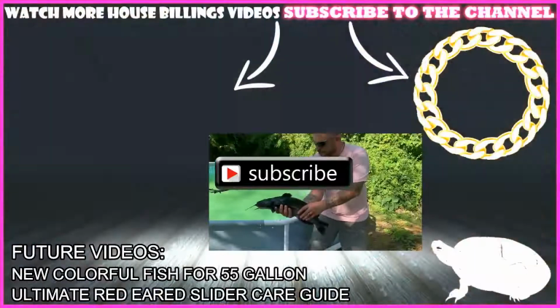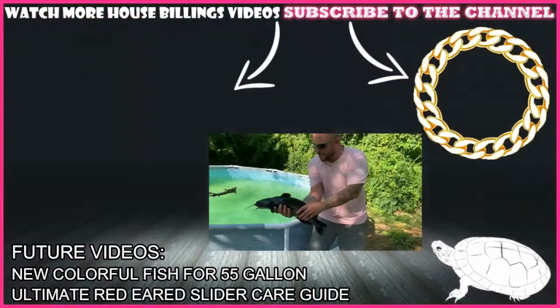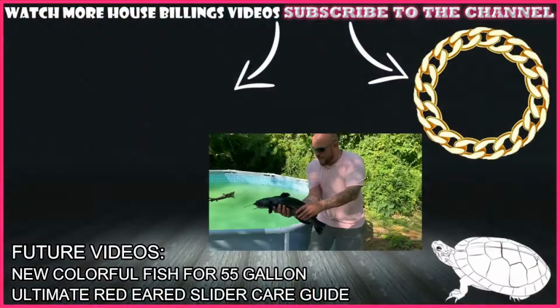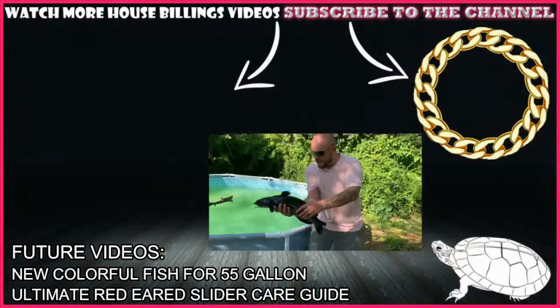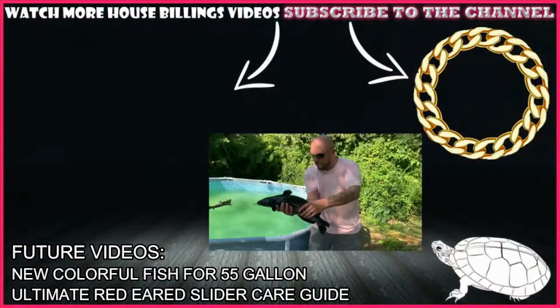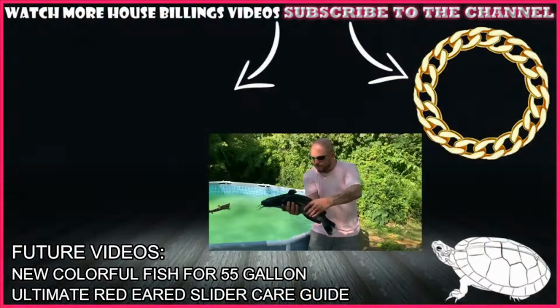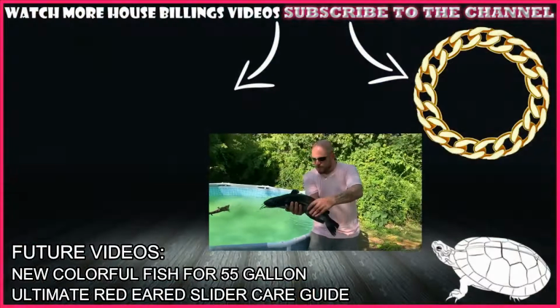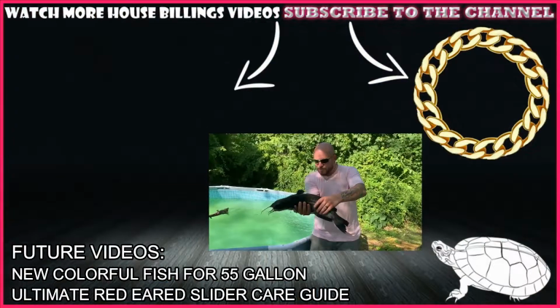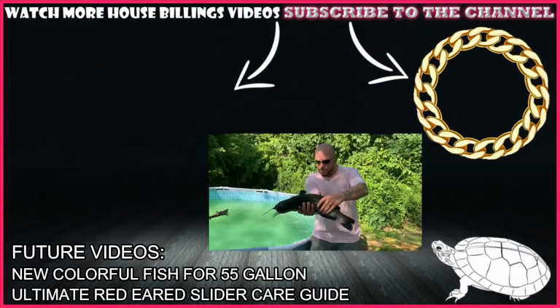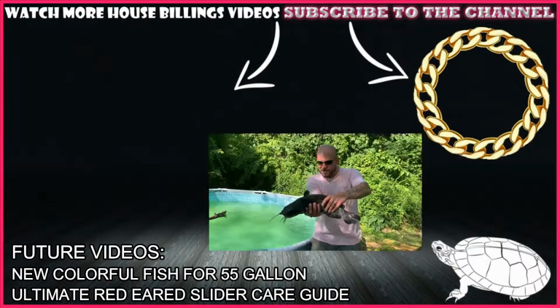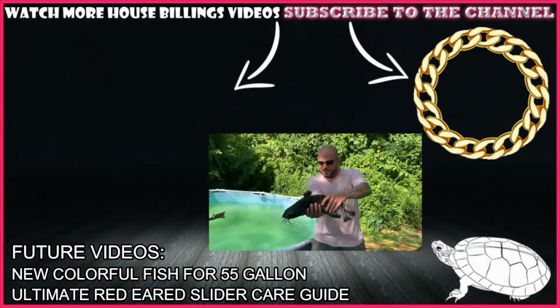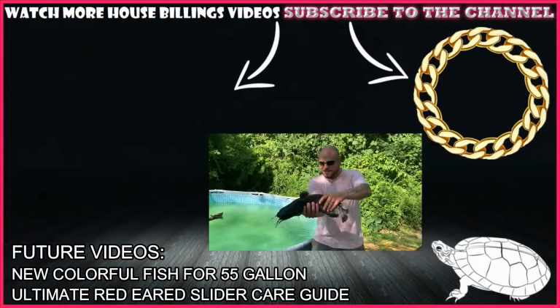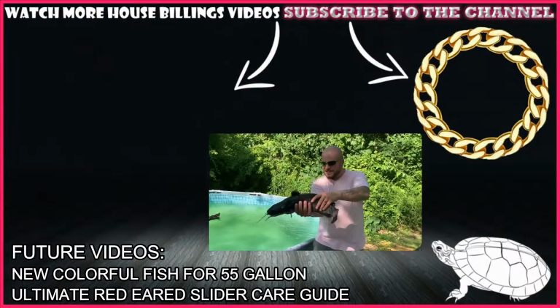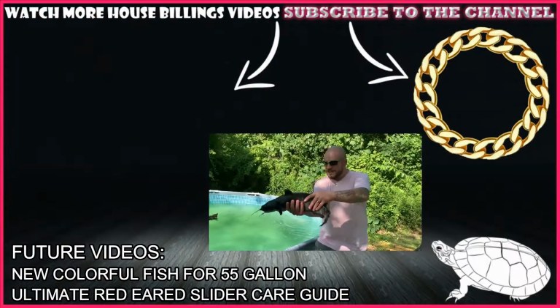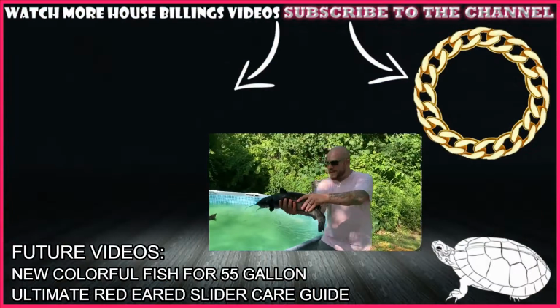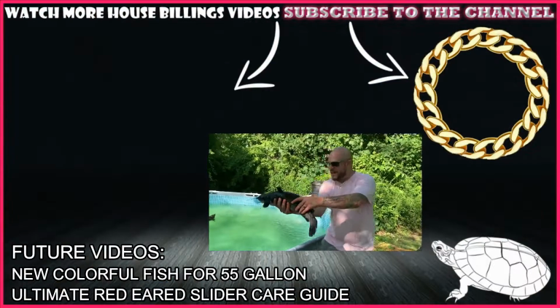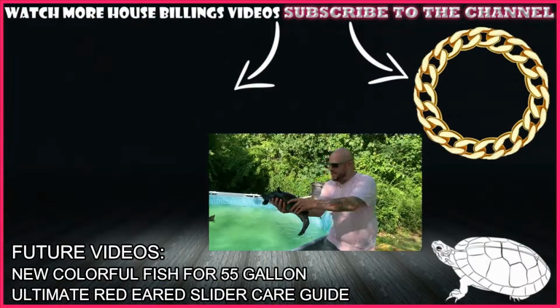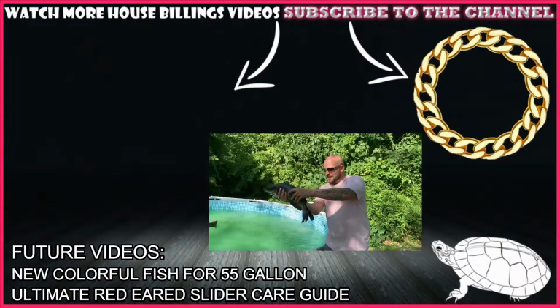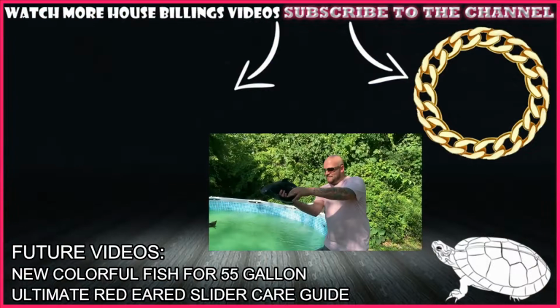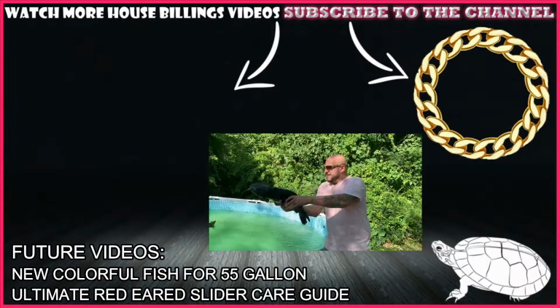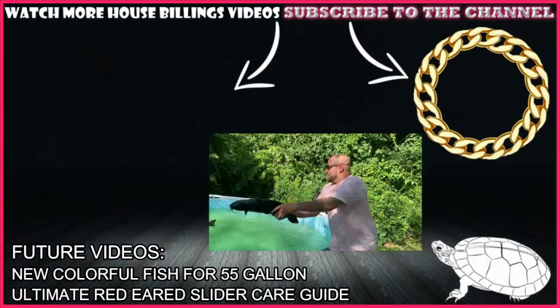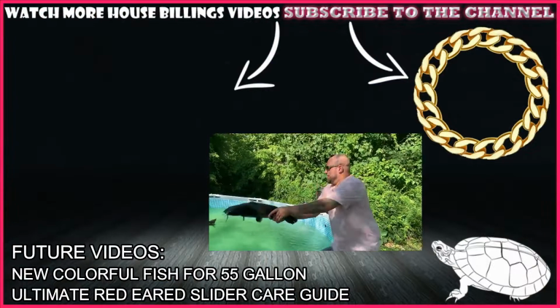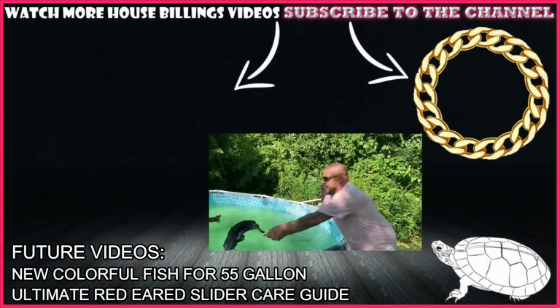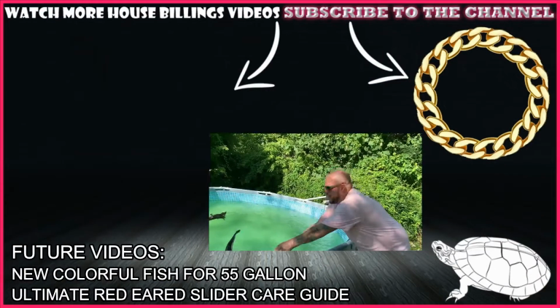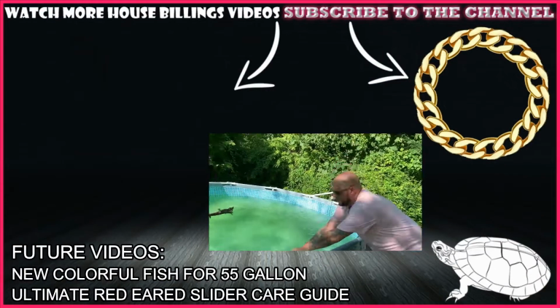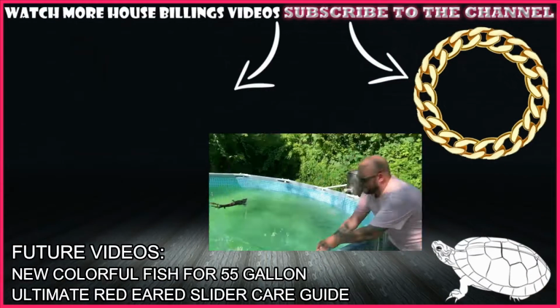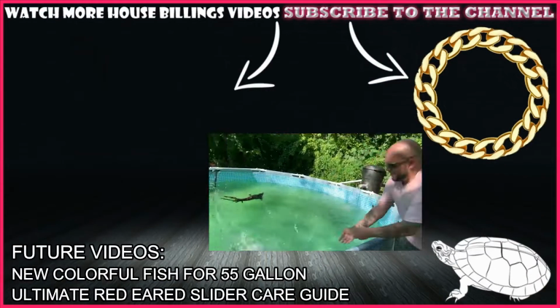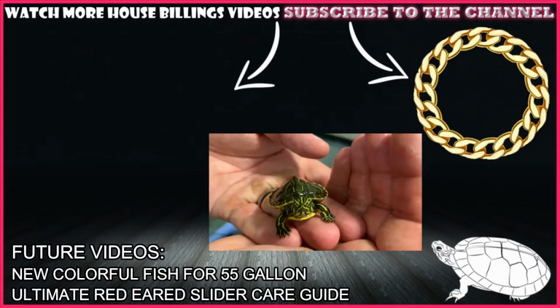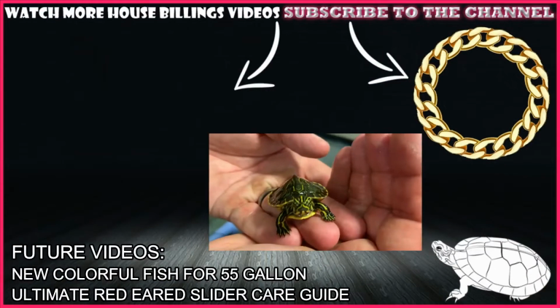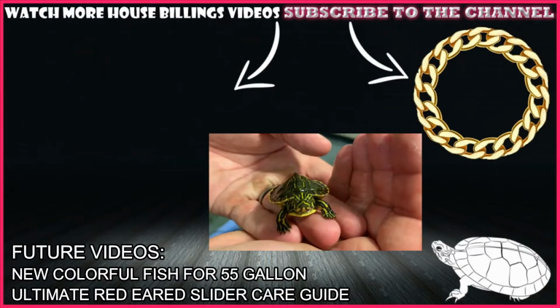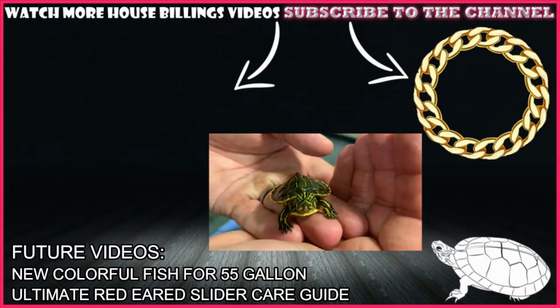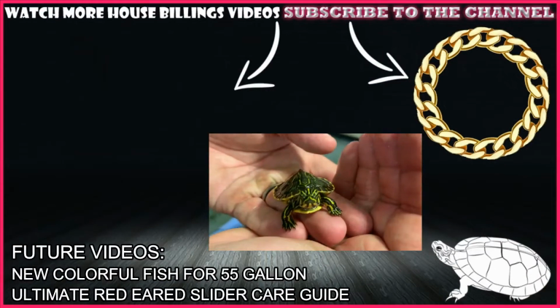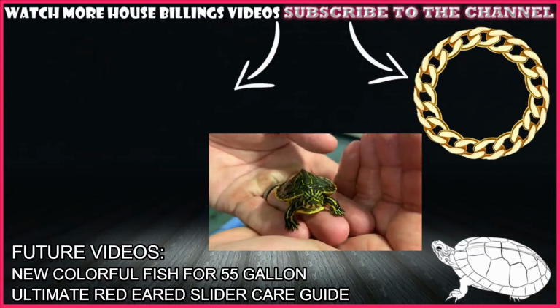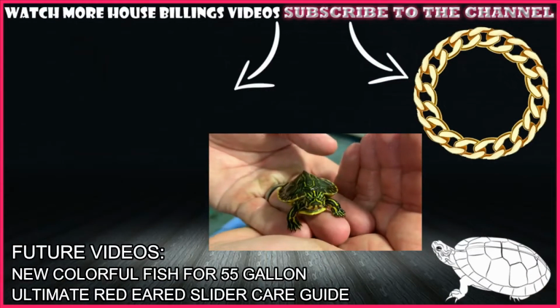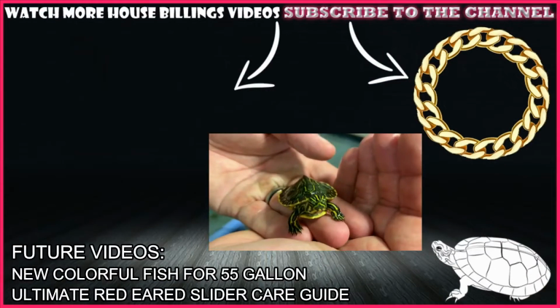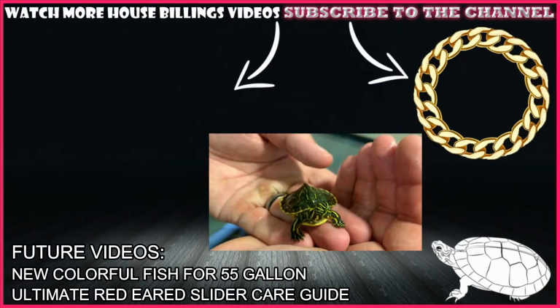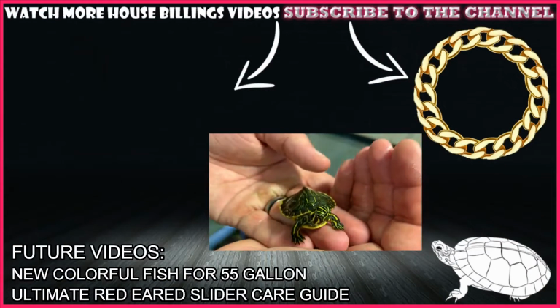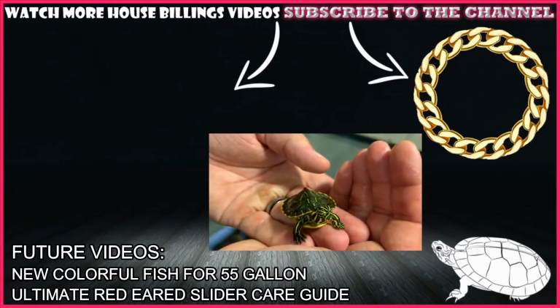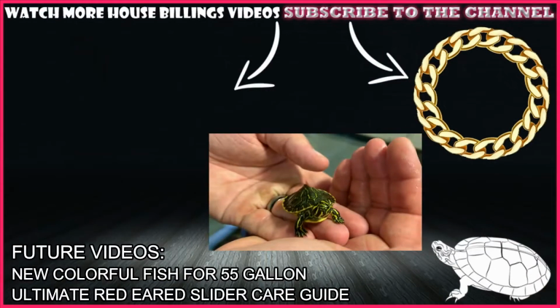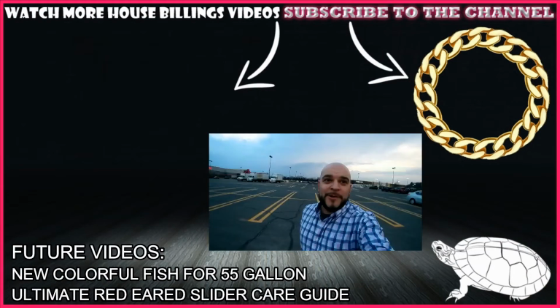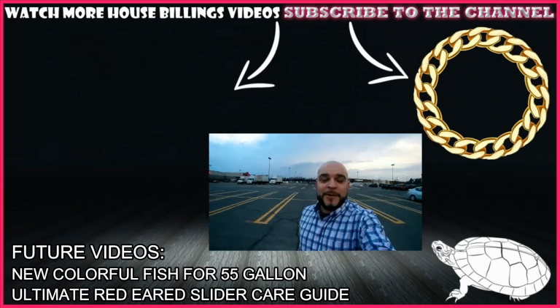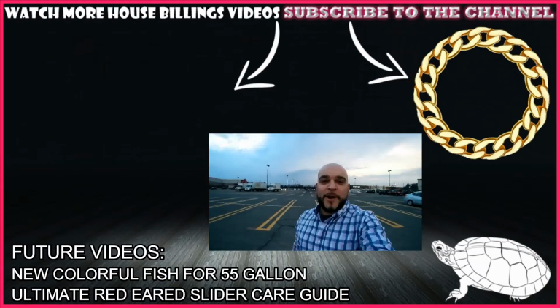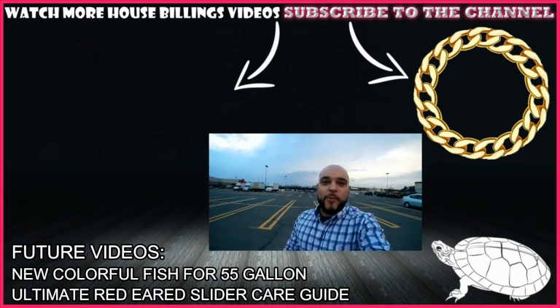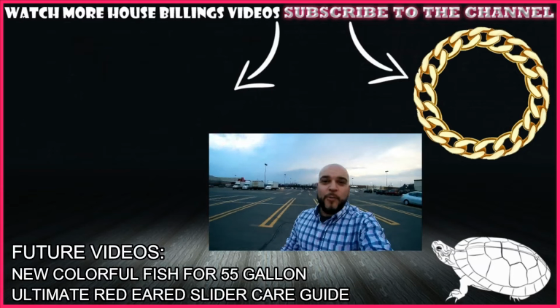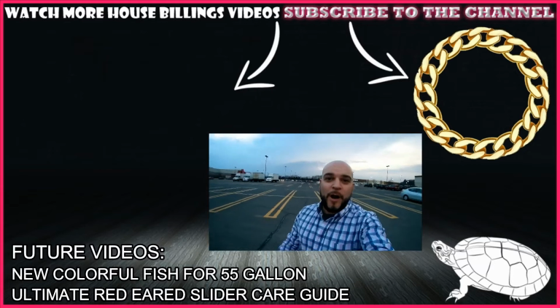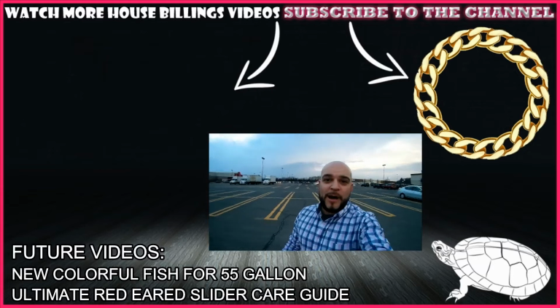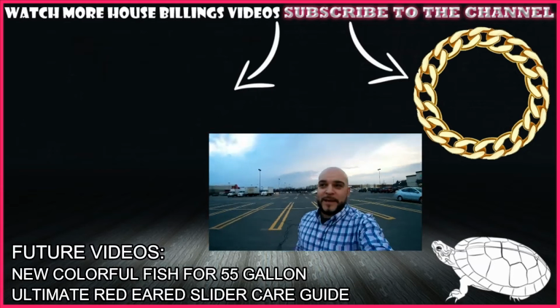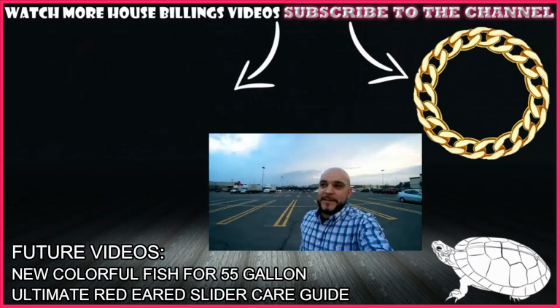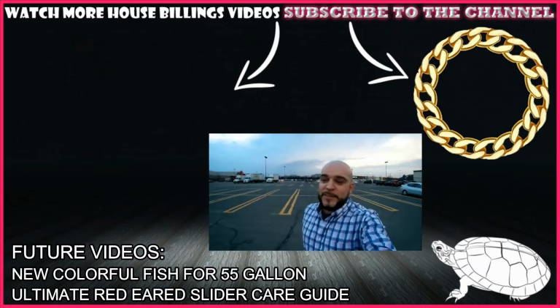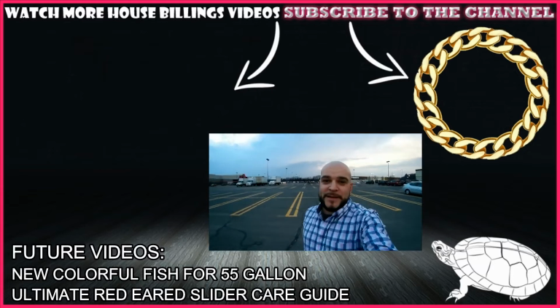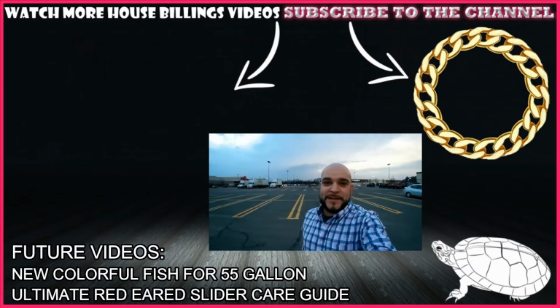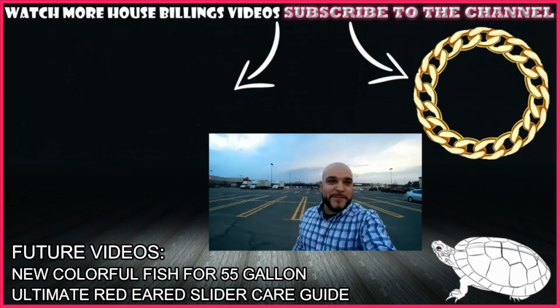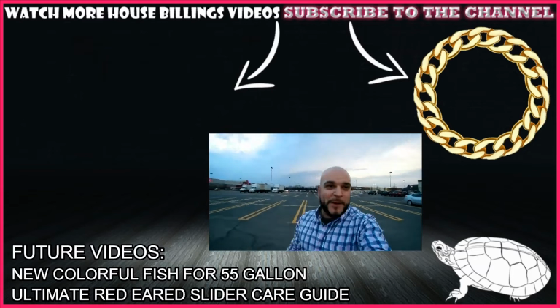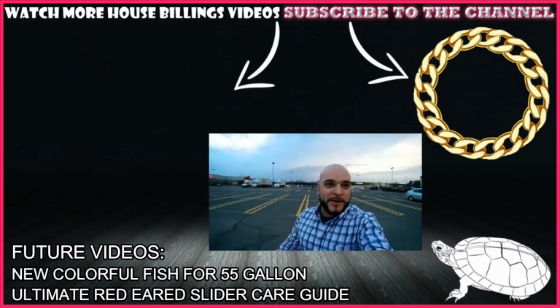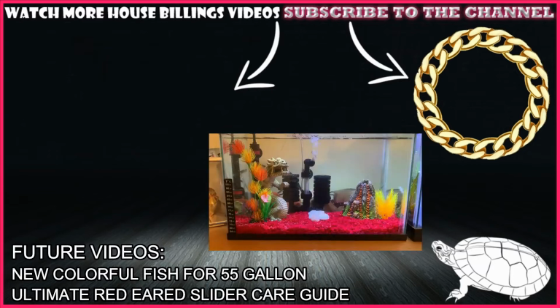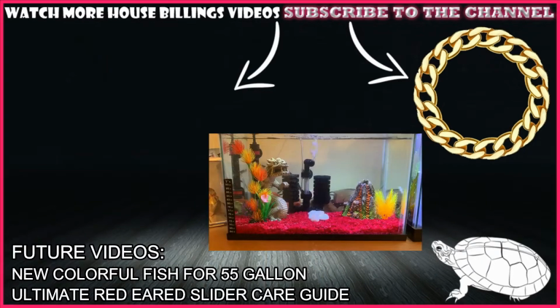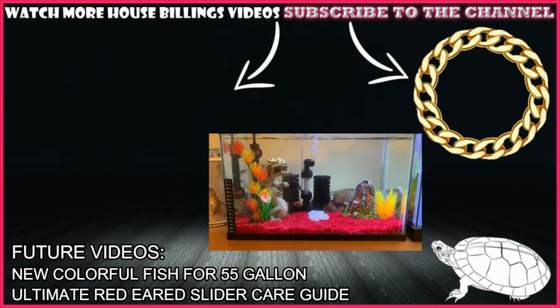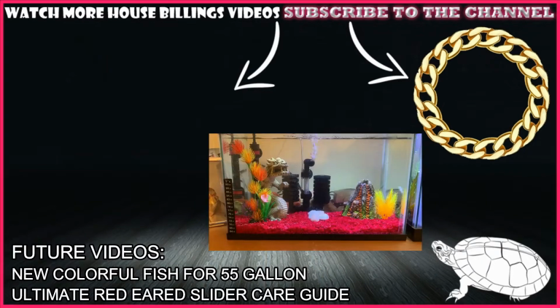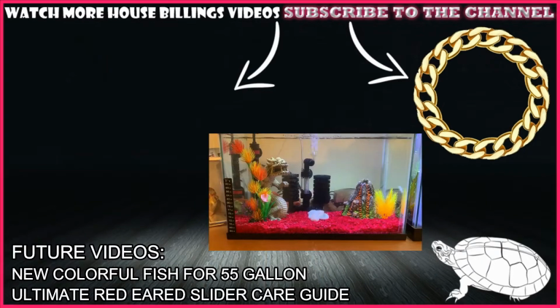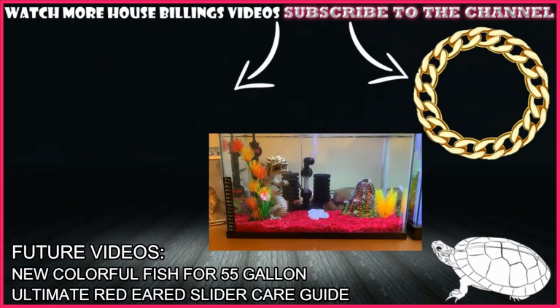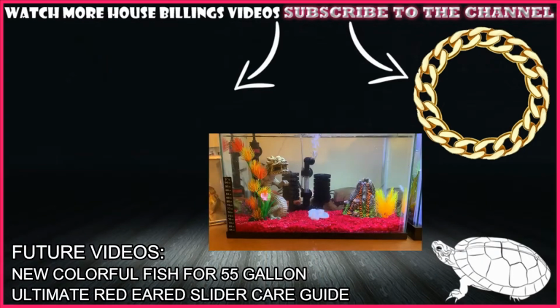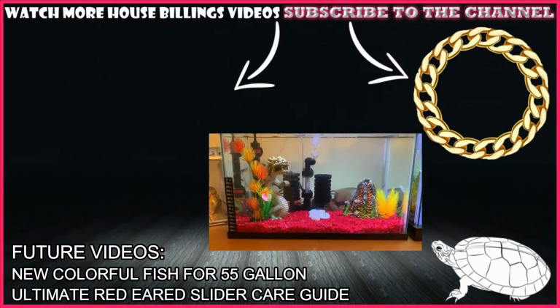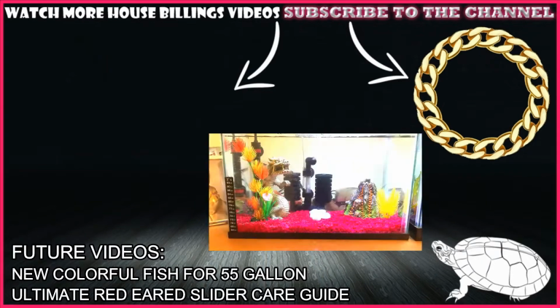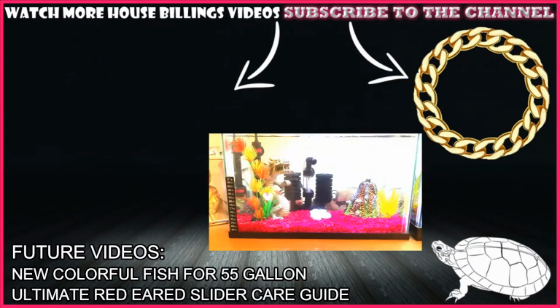Subscribe below. Look at this guy — they always come over to us. We are walking to PetSmart.